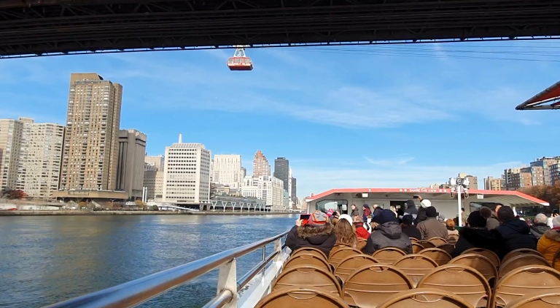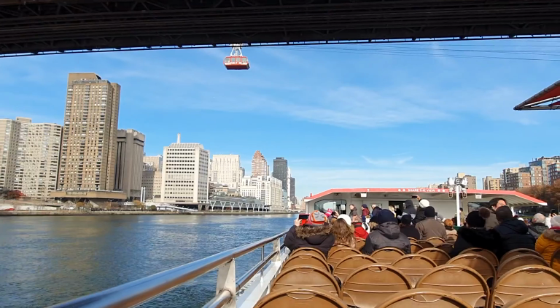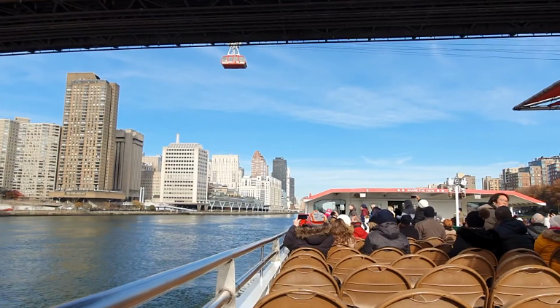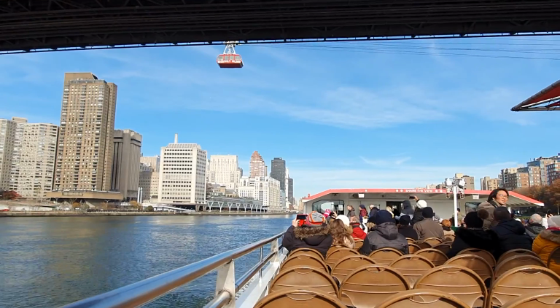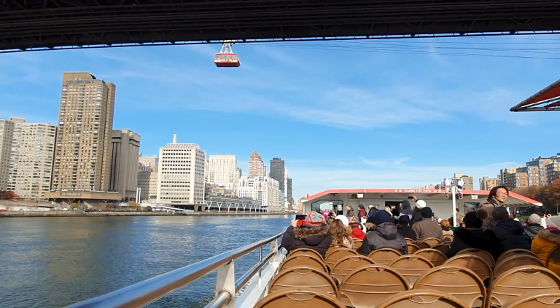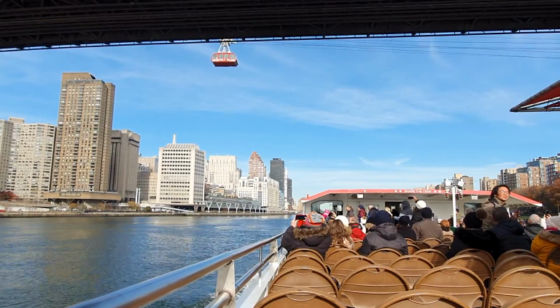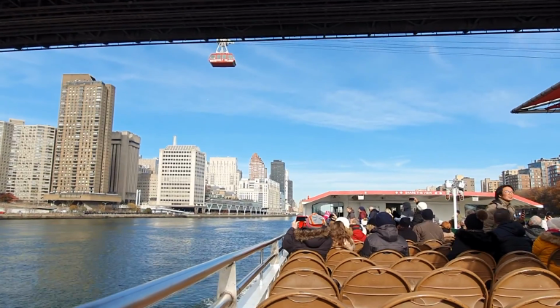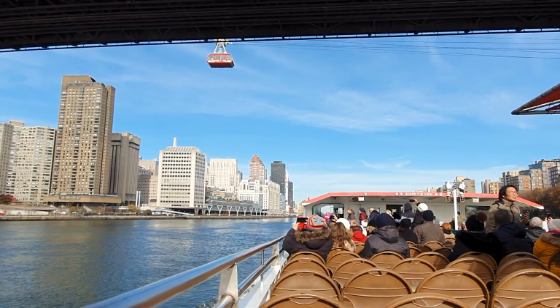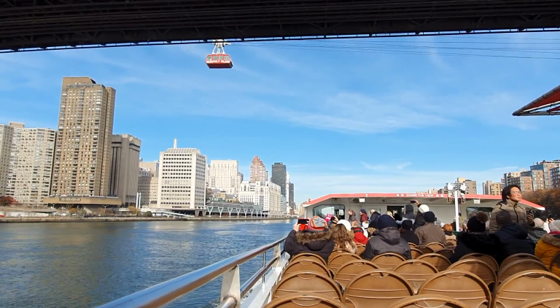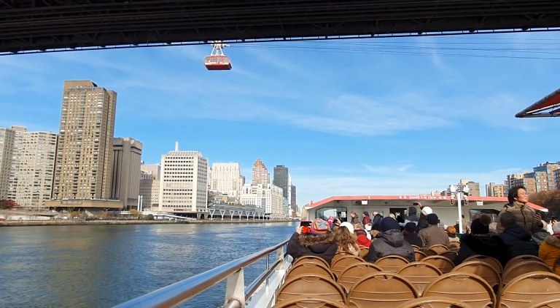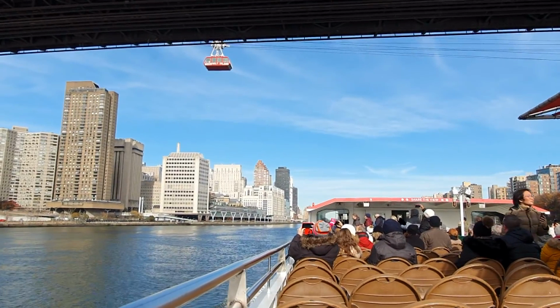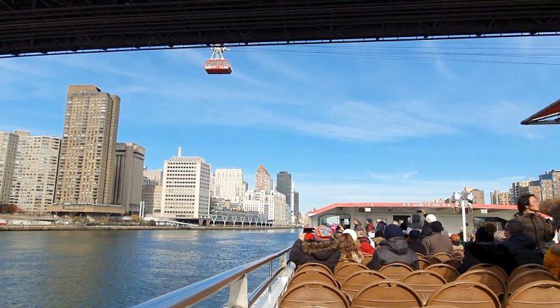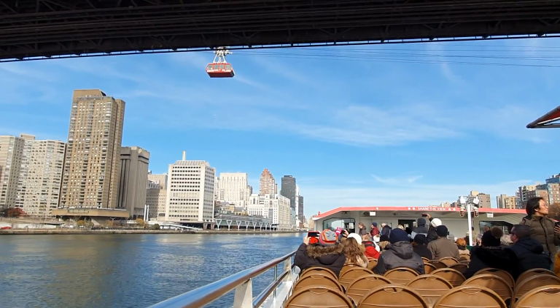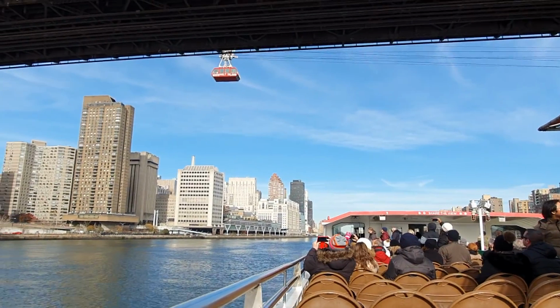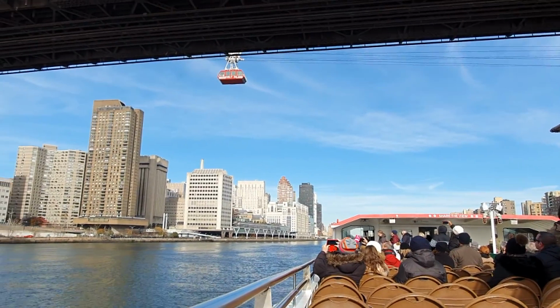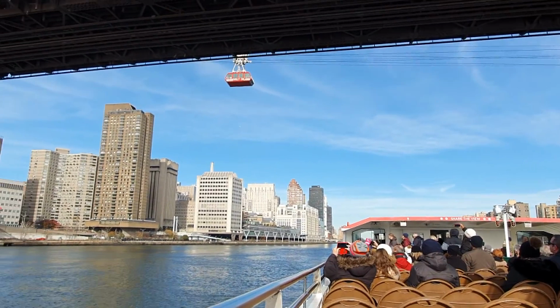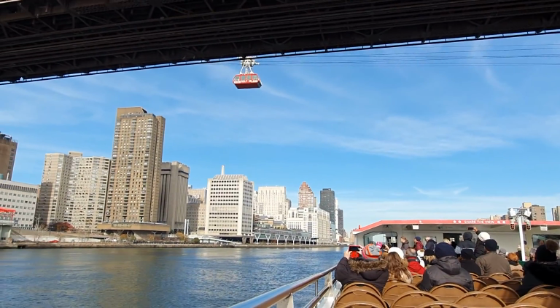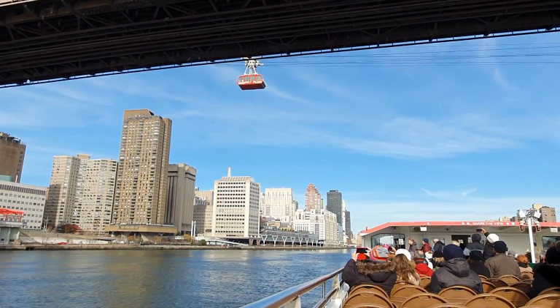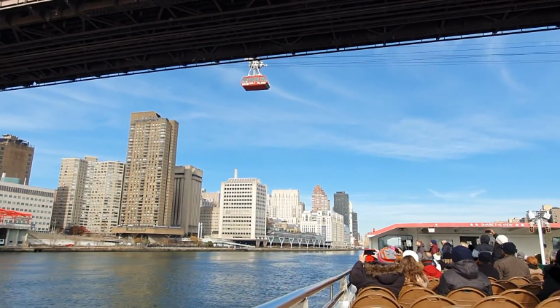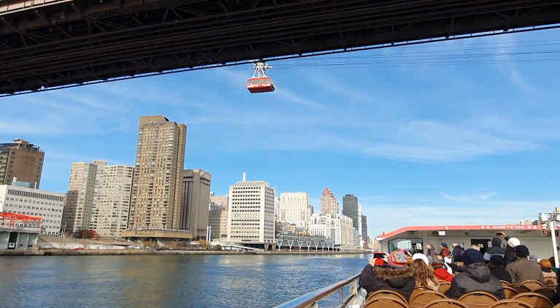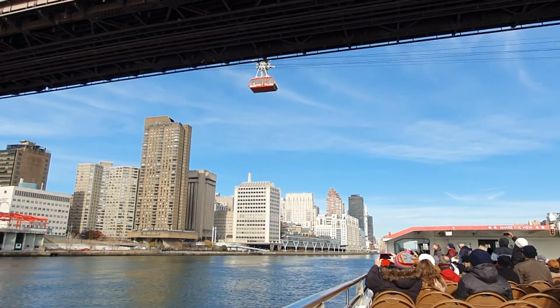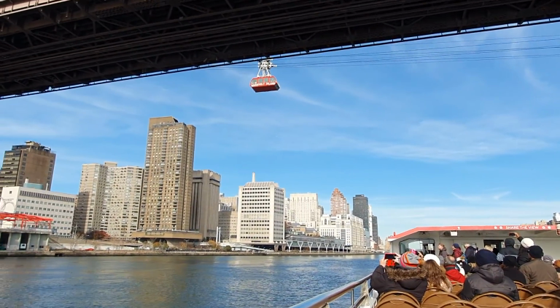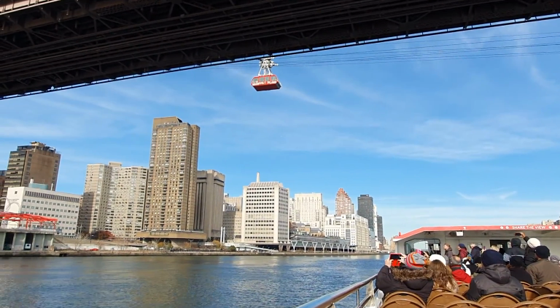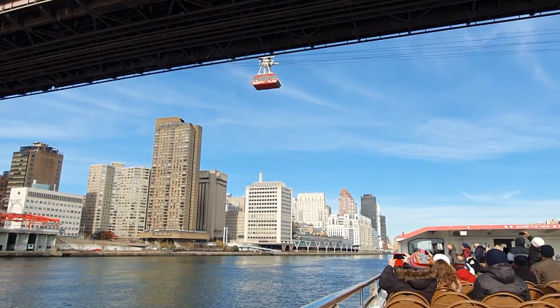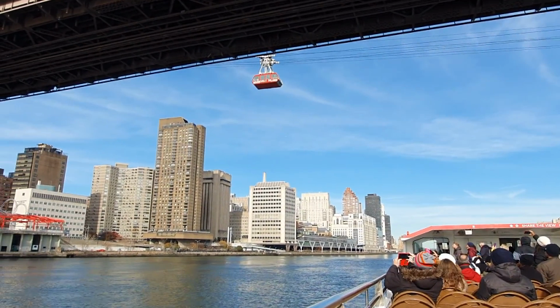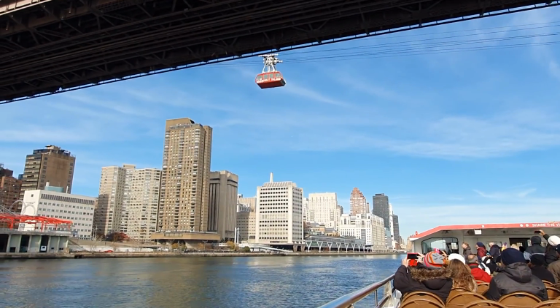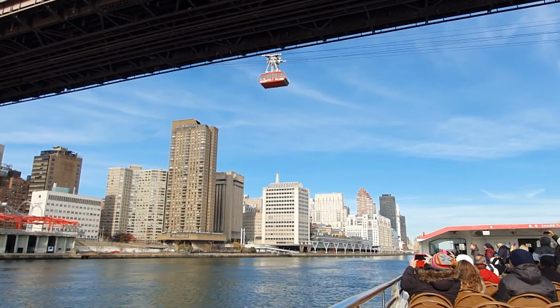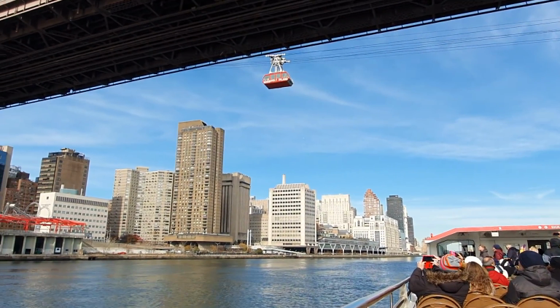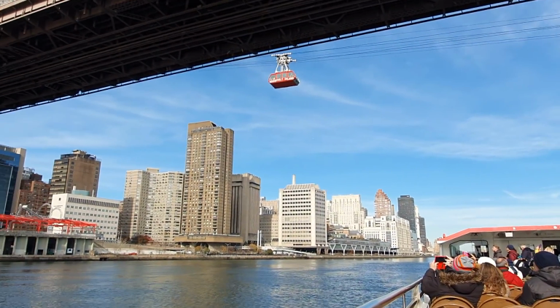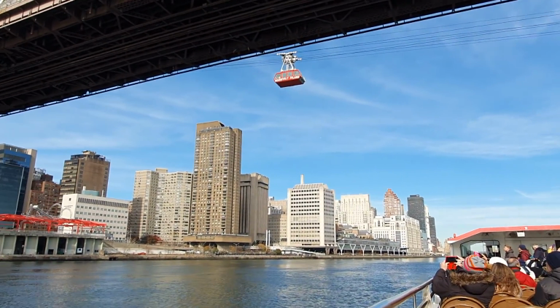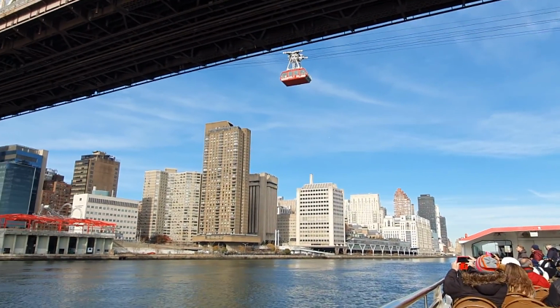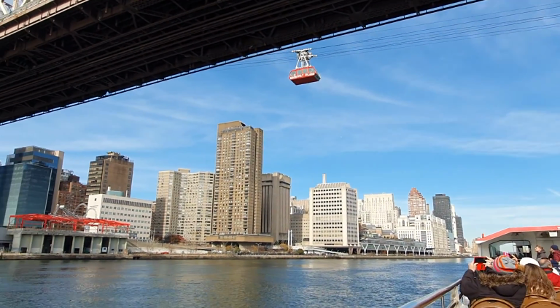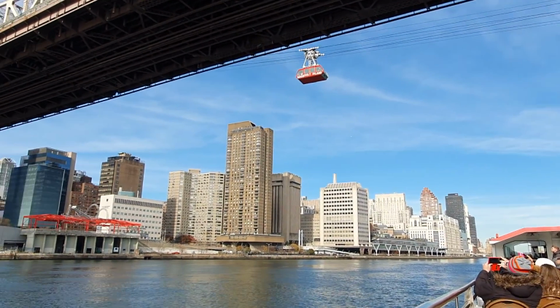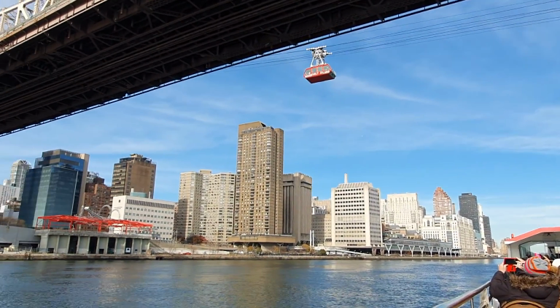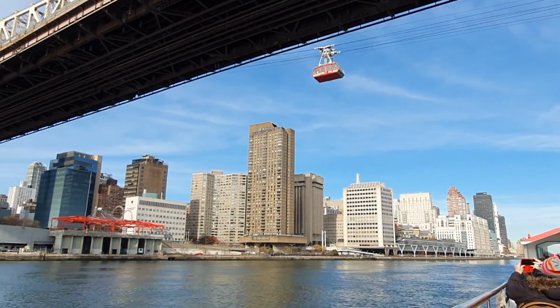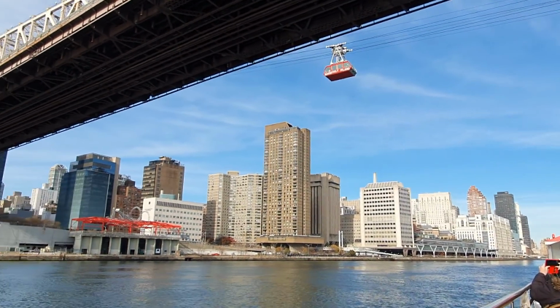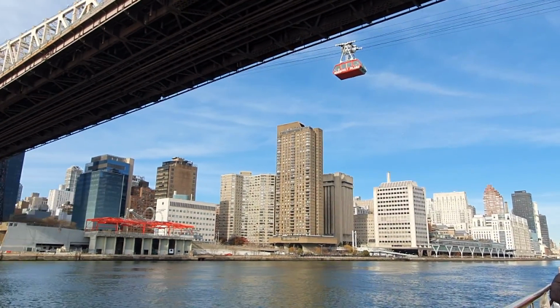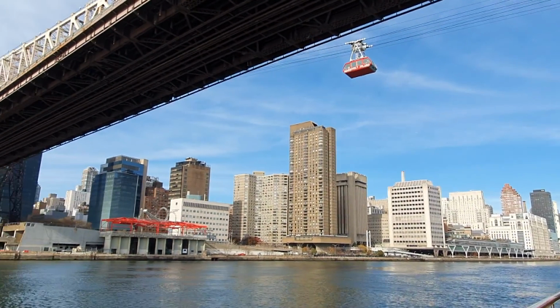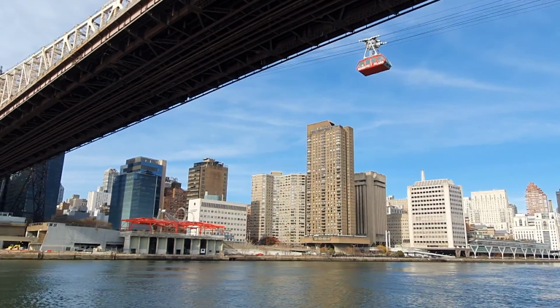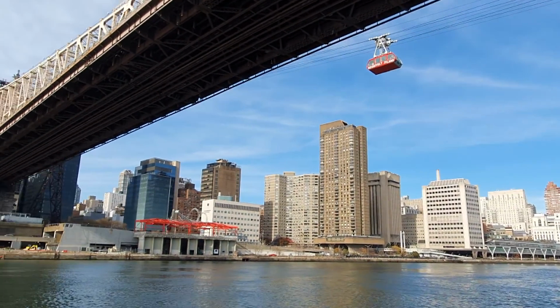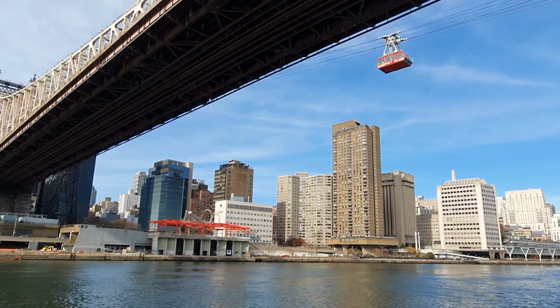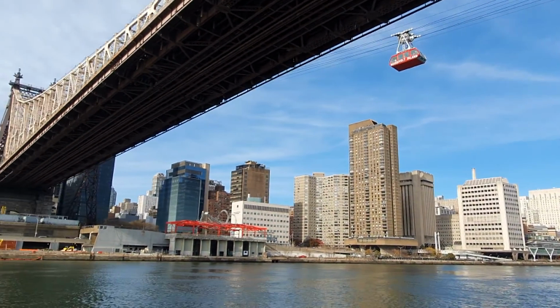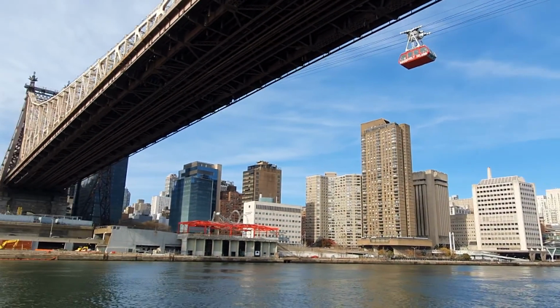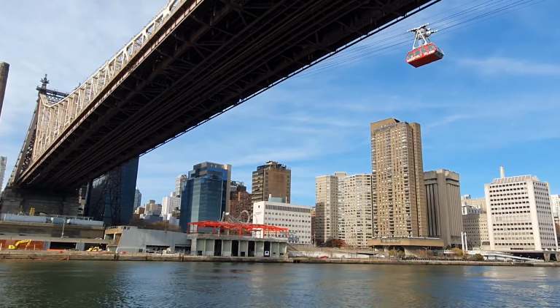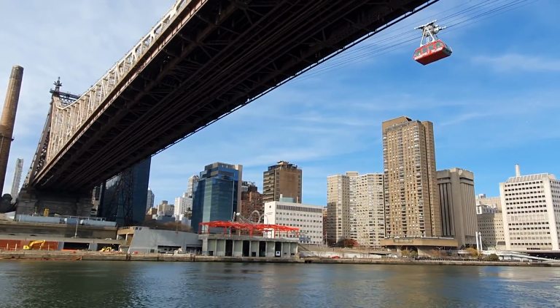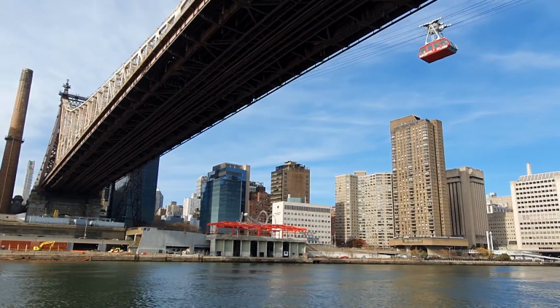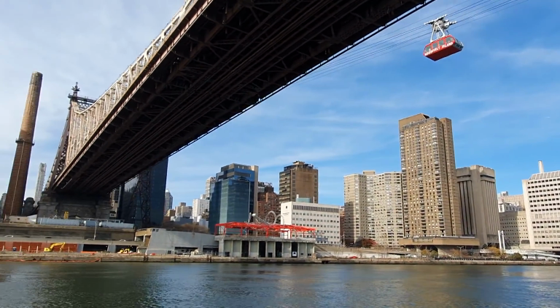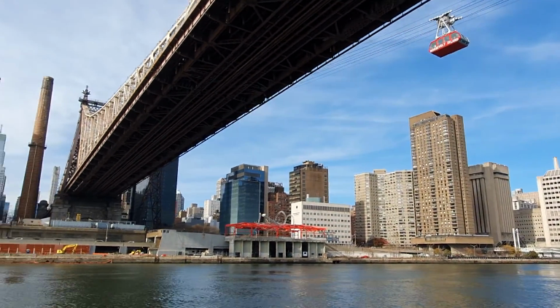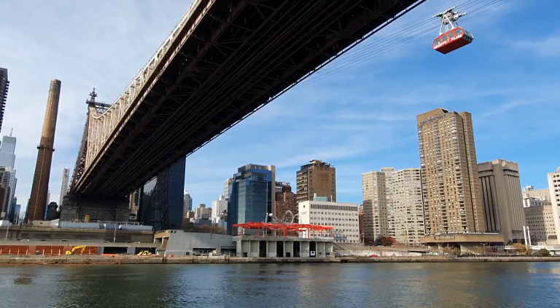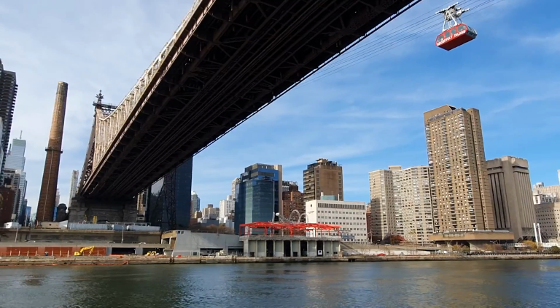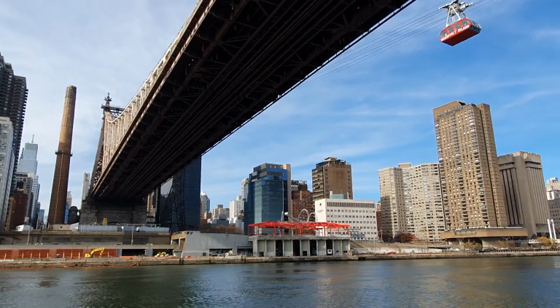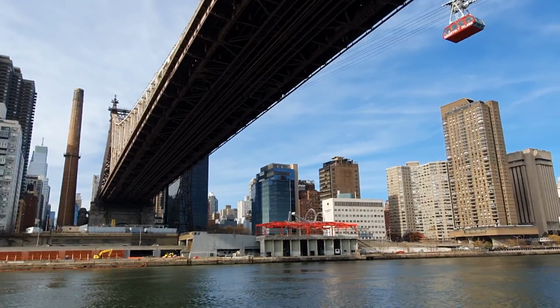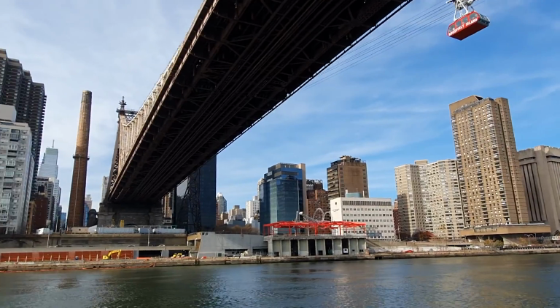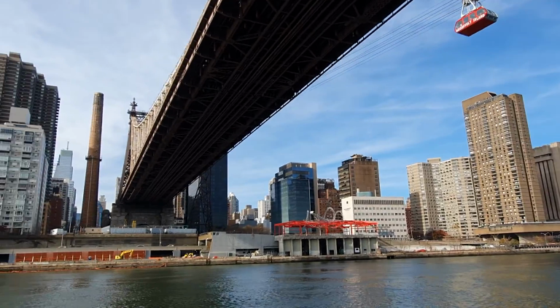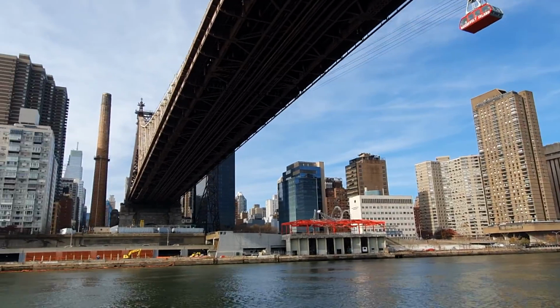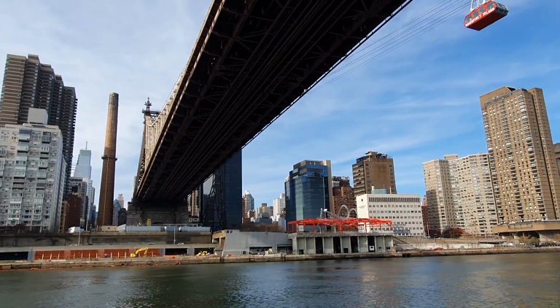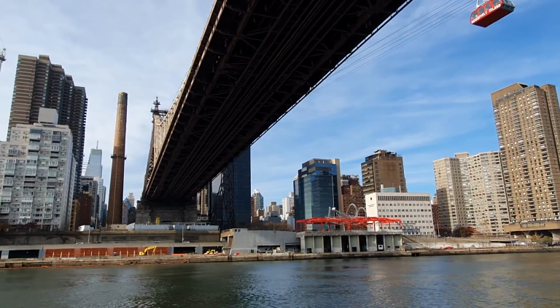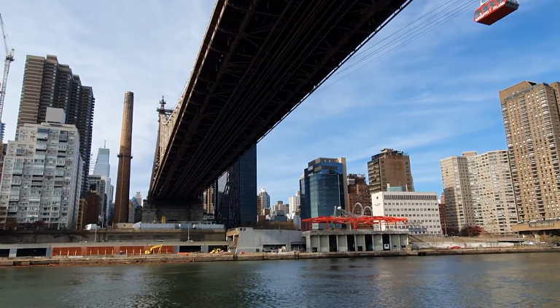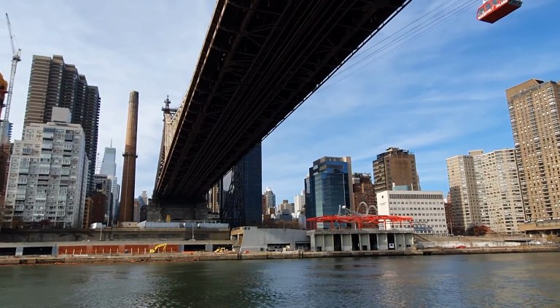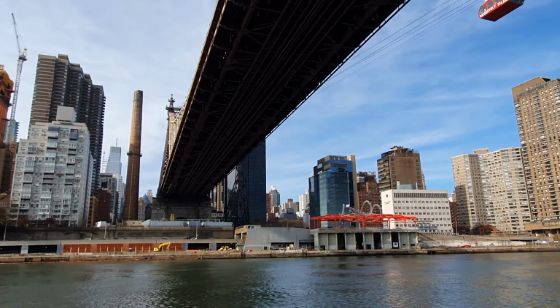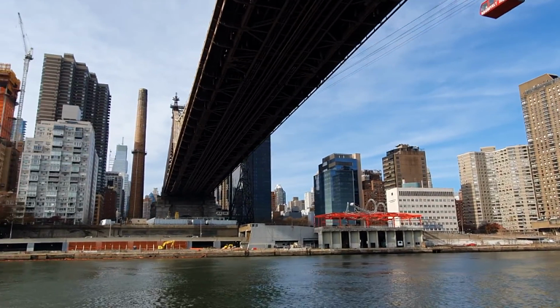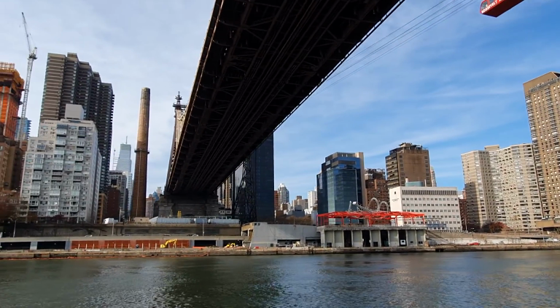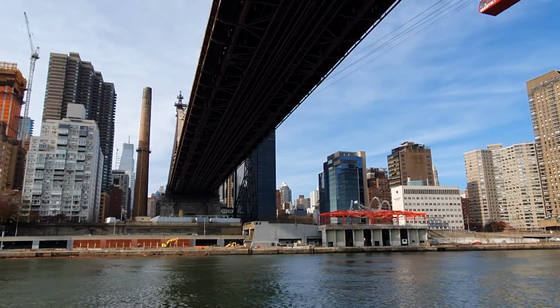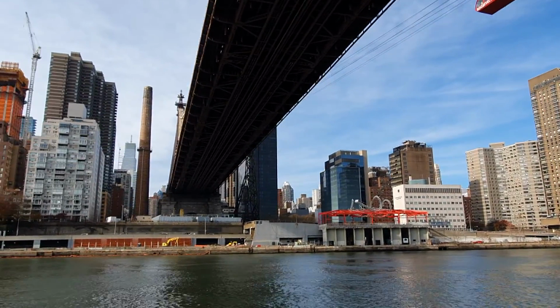Is there a cable car up there? On the left side, going towards Manhattan, if you can see it.